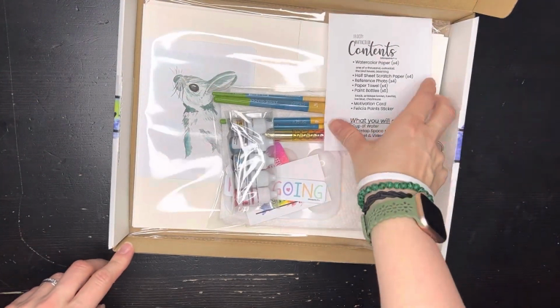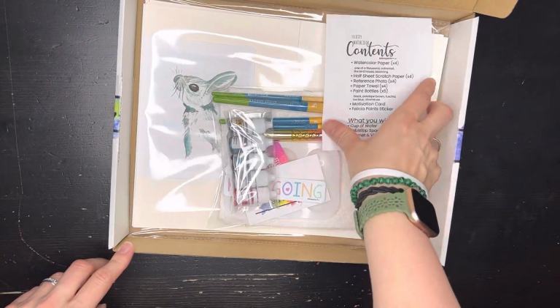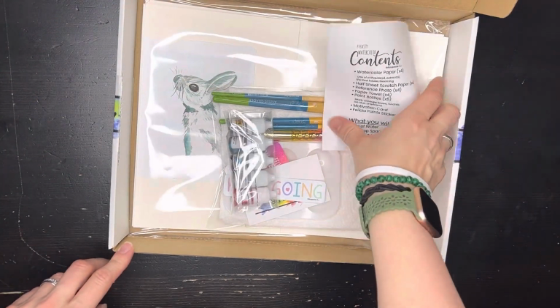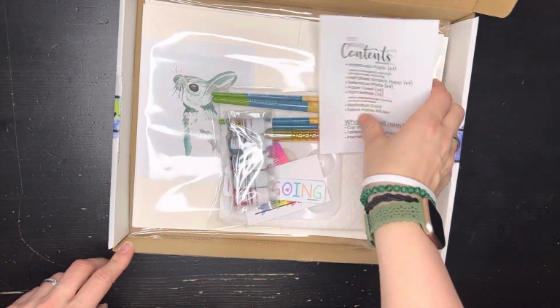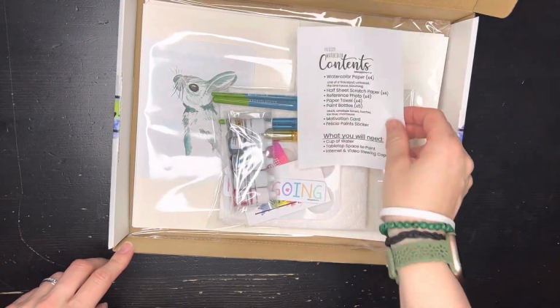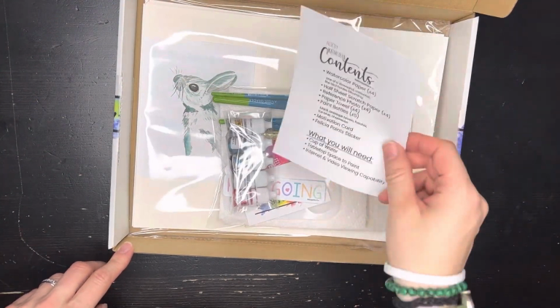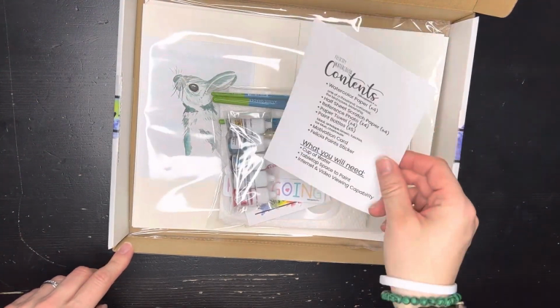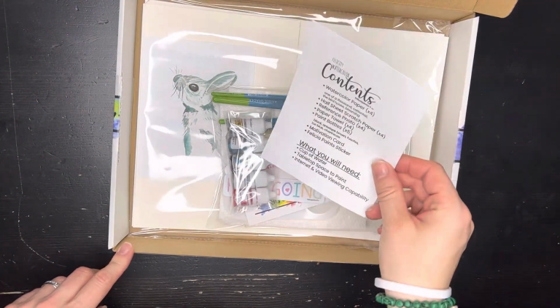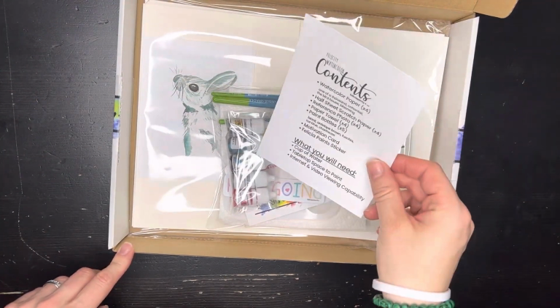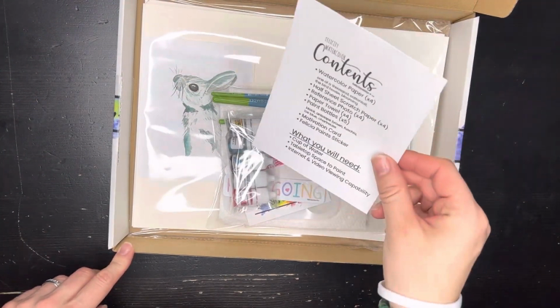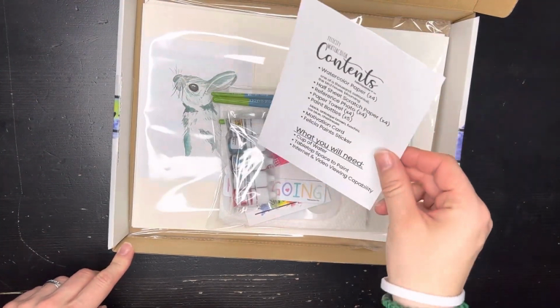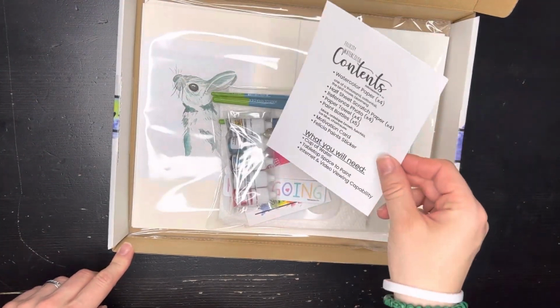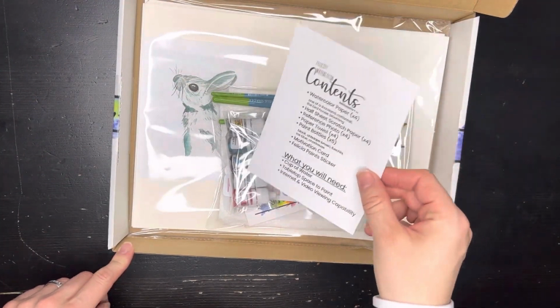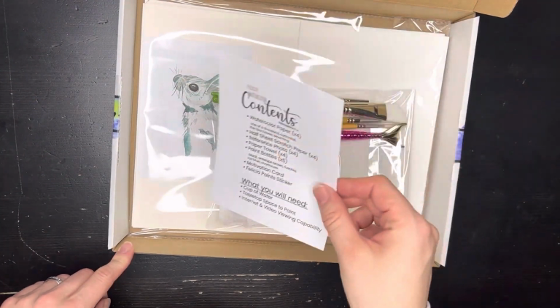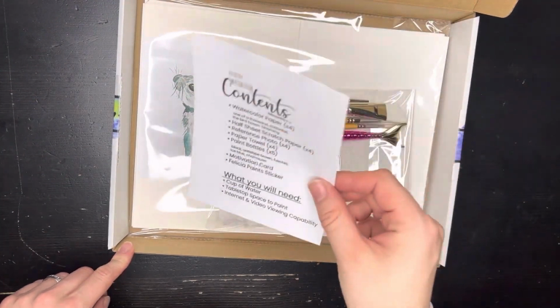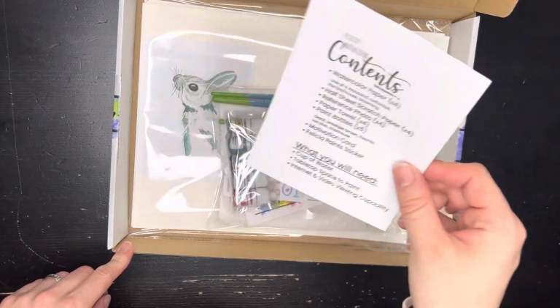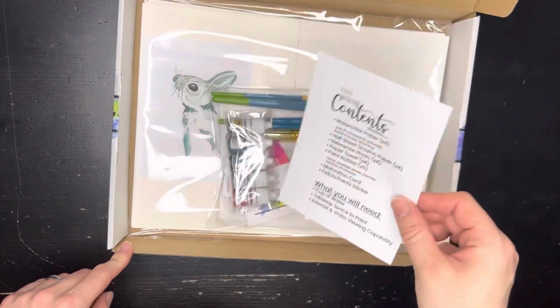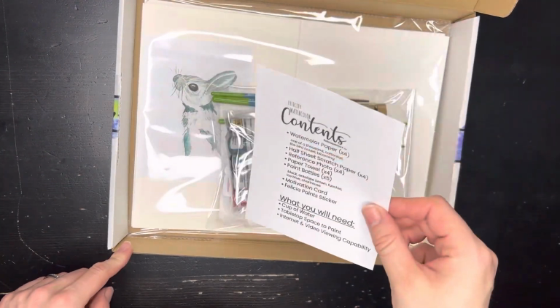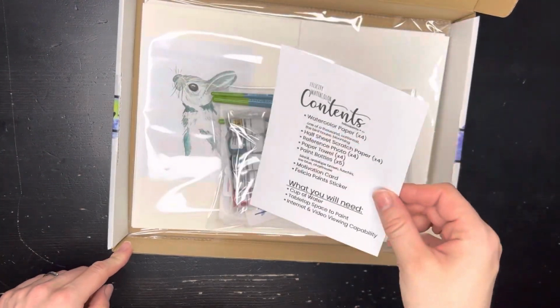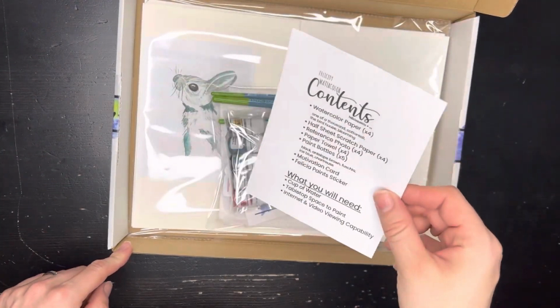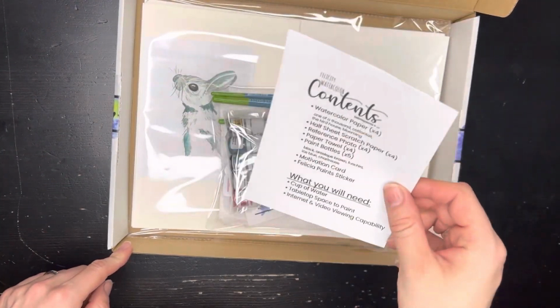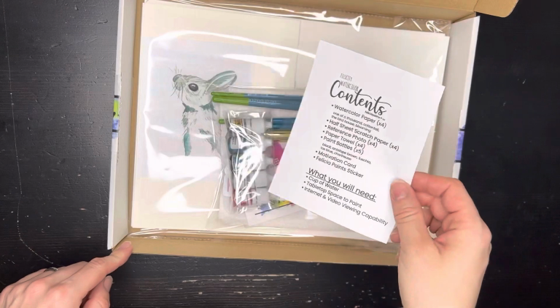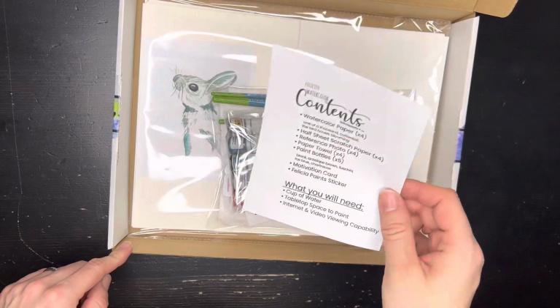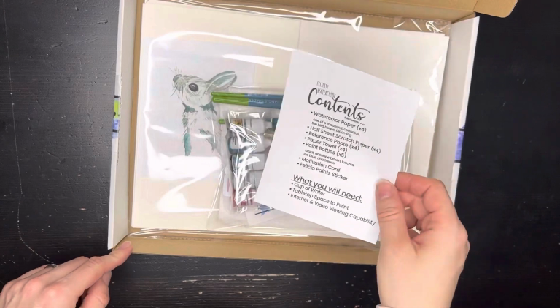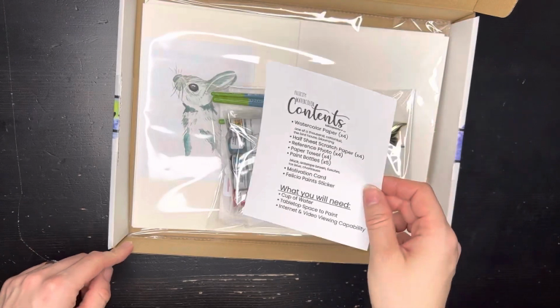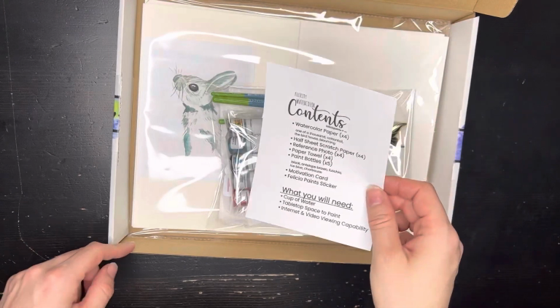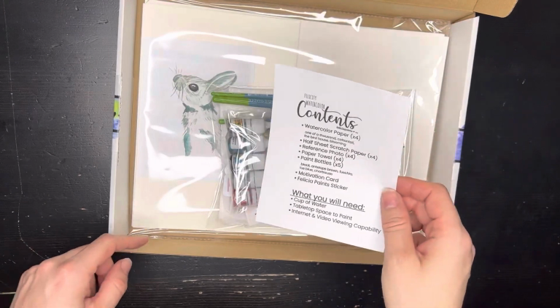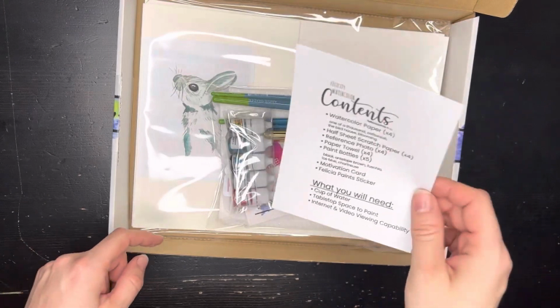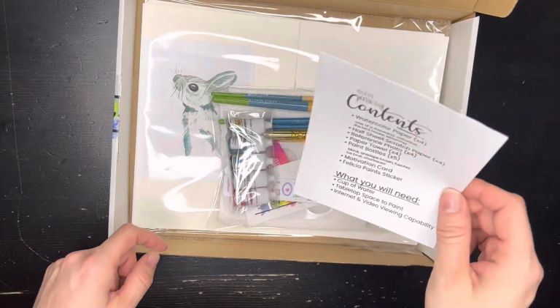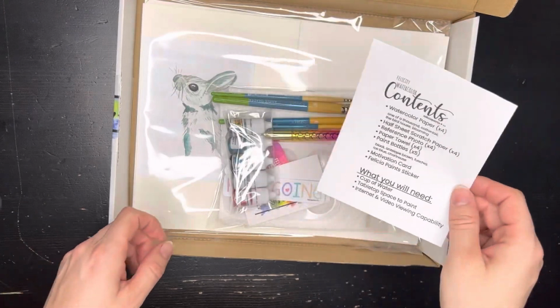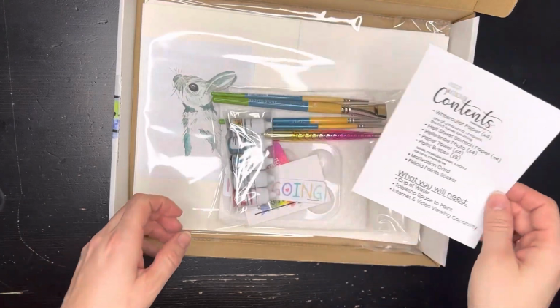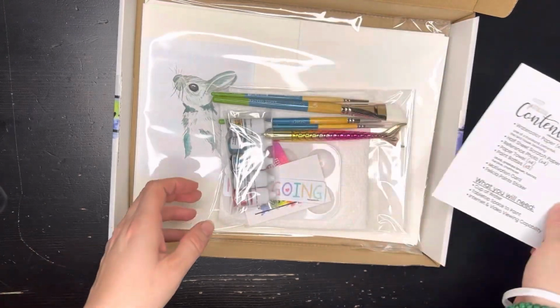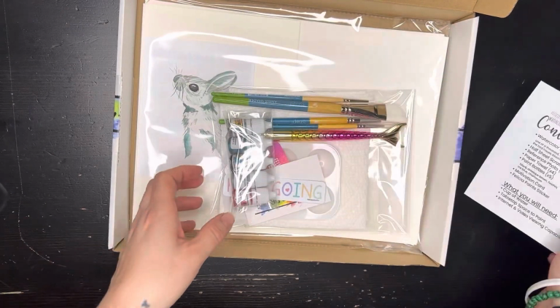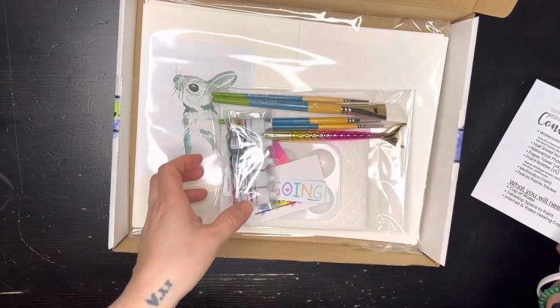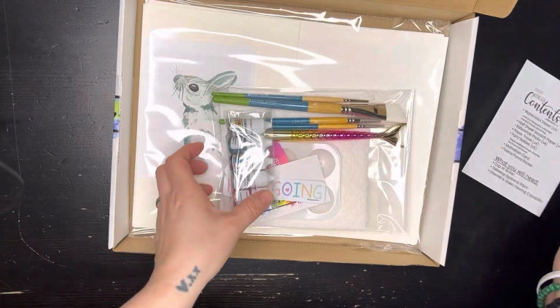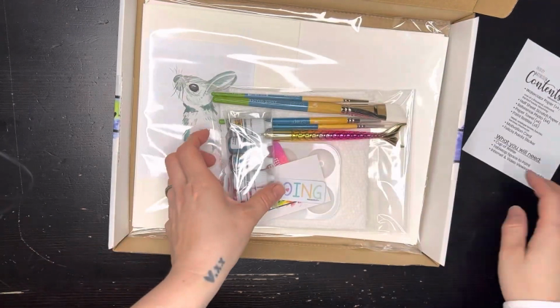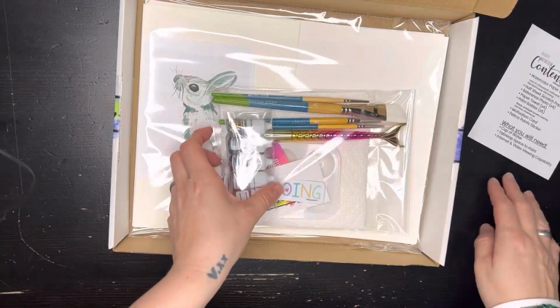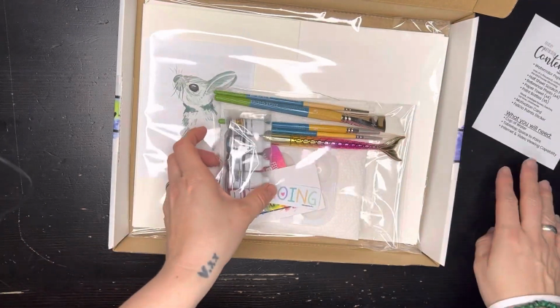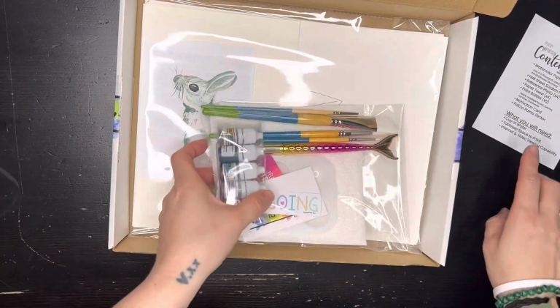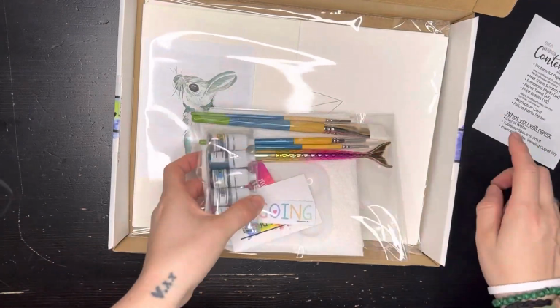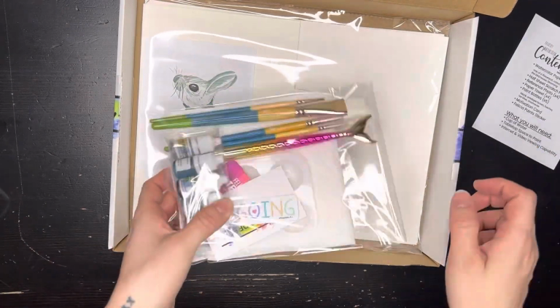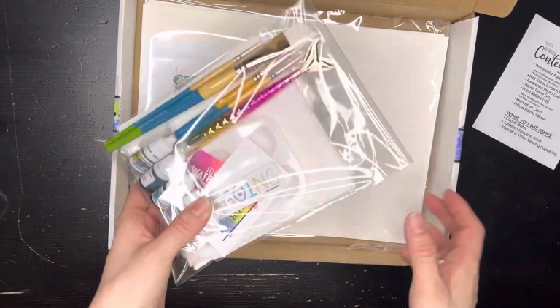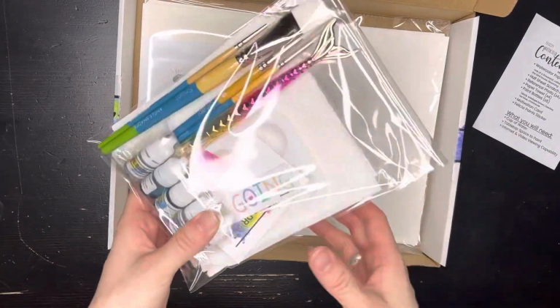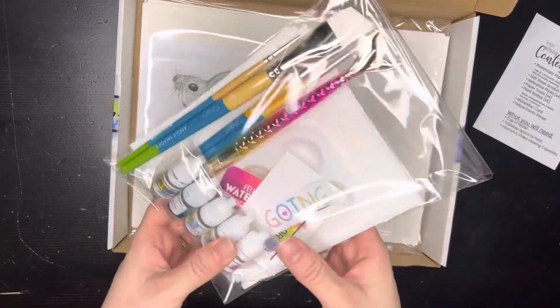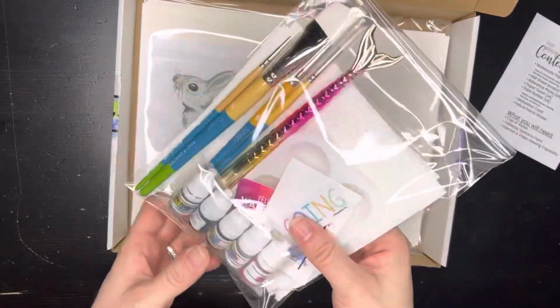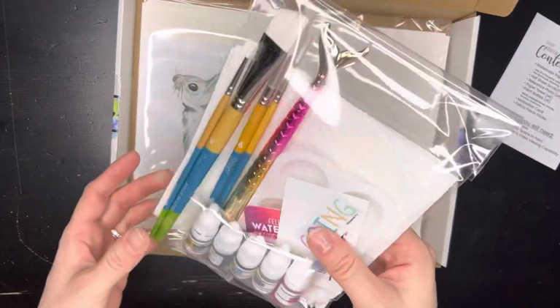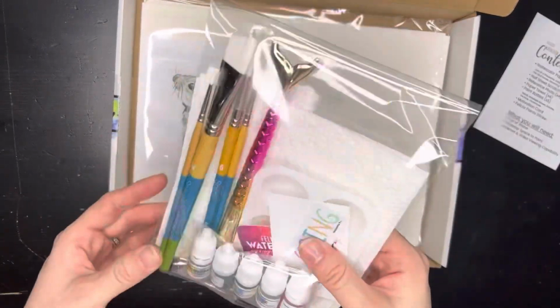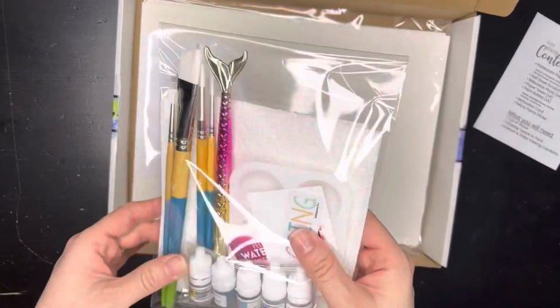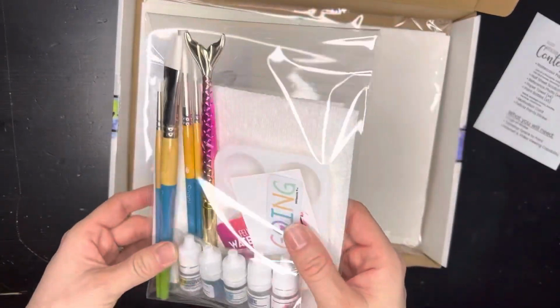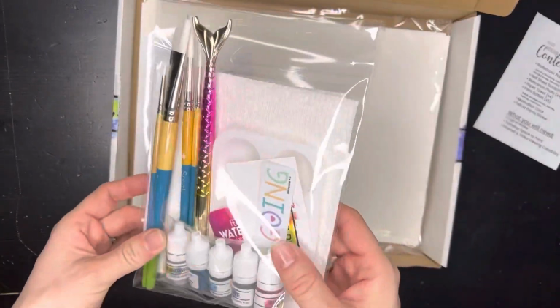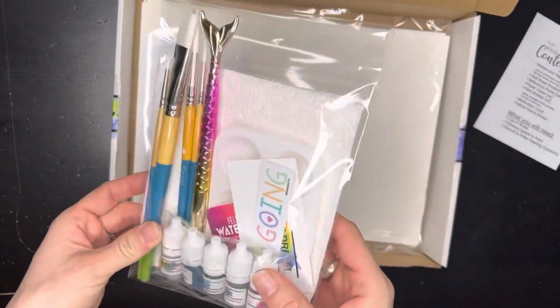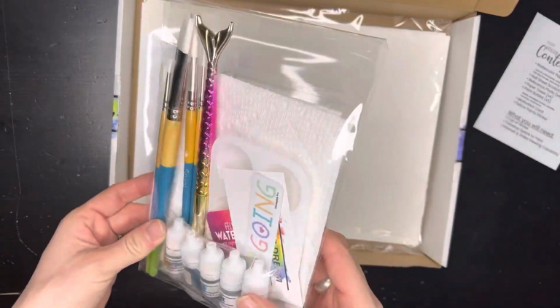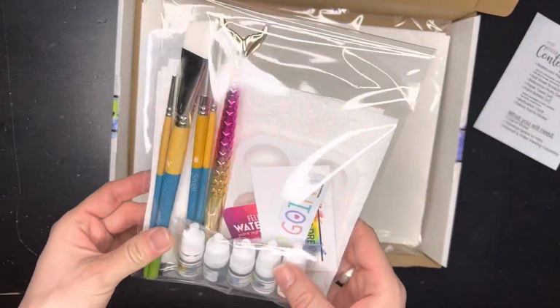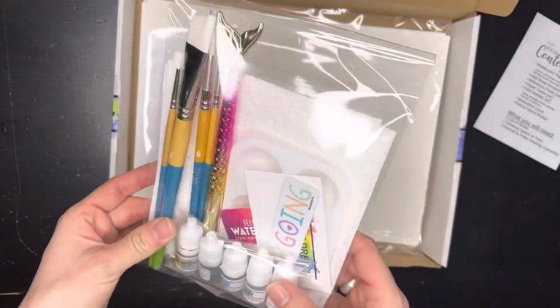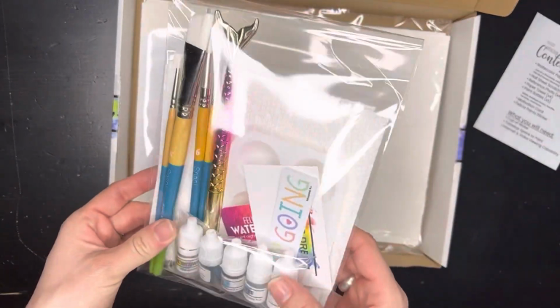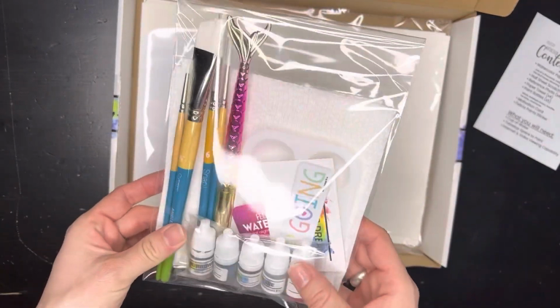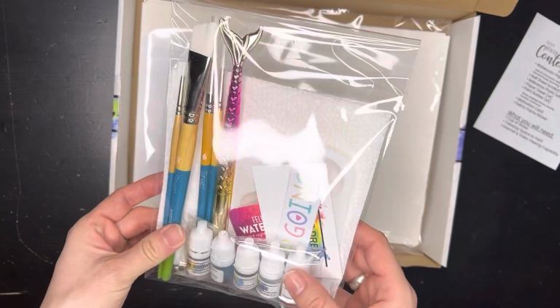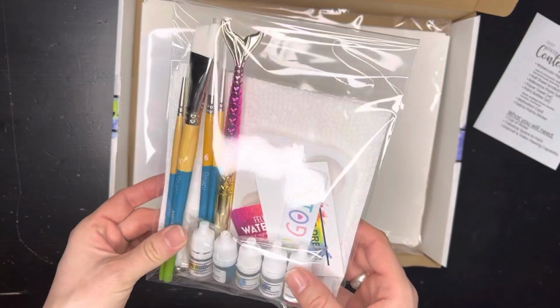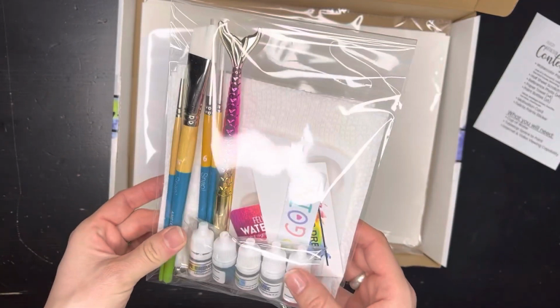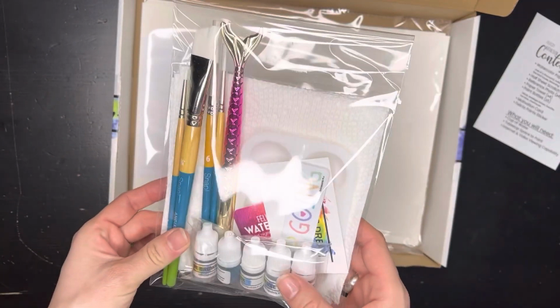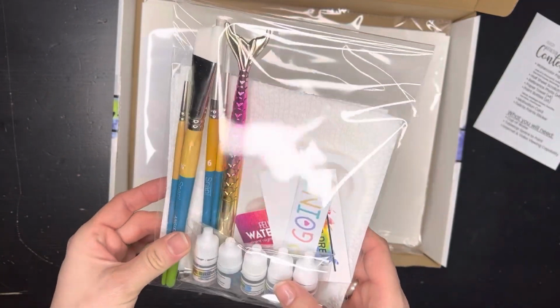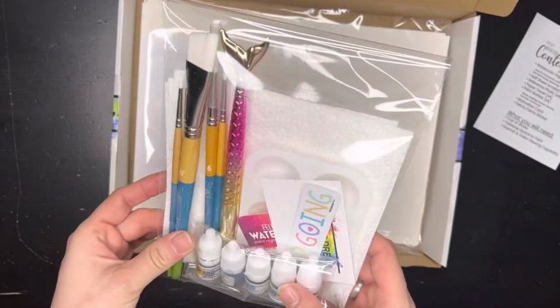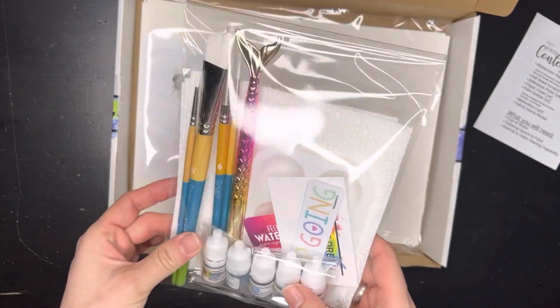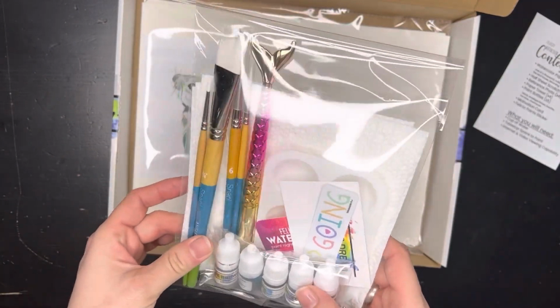So we've got our contents here. The contents sheet tells us everything that's in the box. If you're missing something let me know, but you should be good. I'm going to set this one to the side for a second.